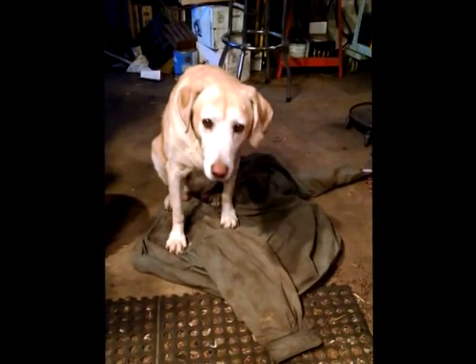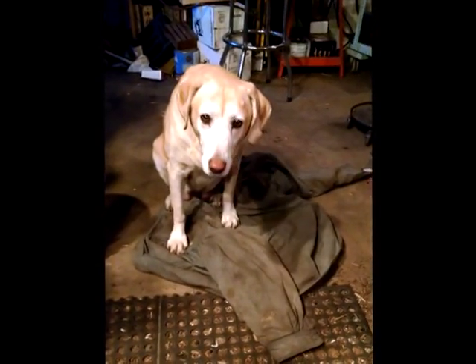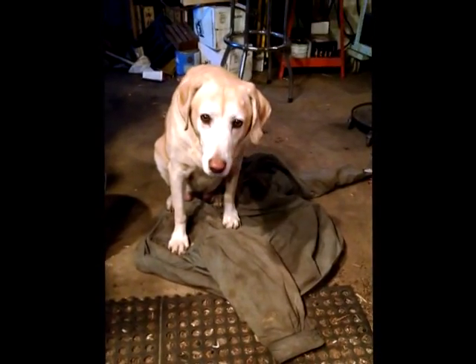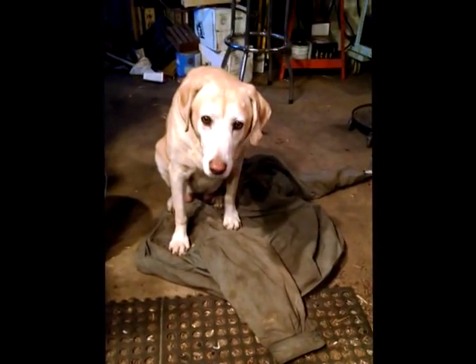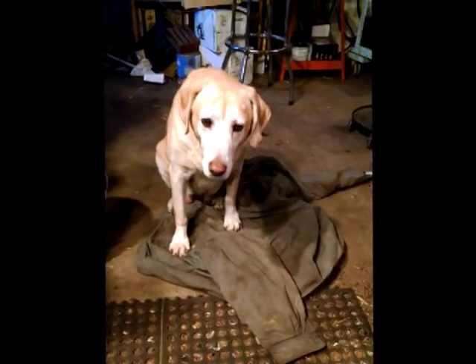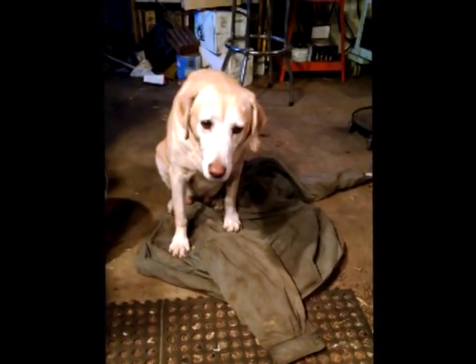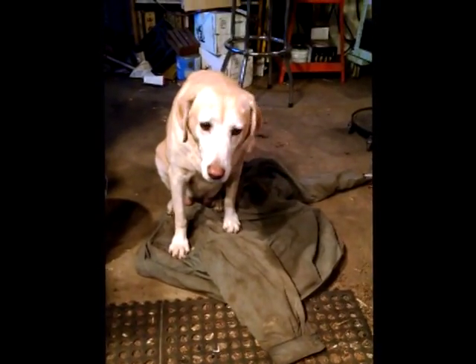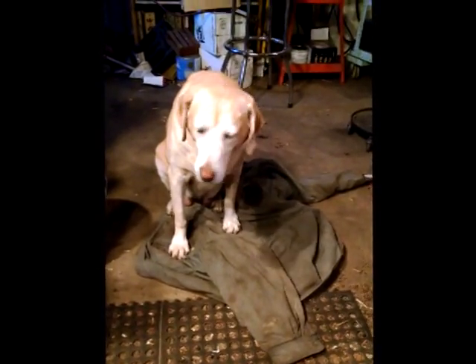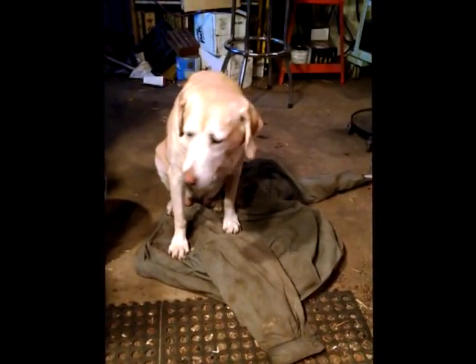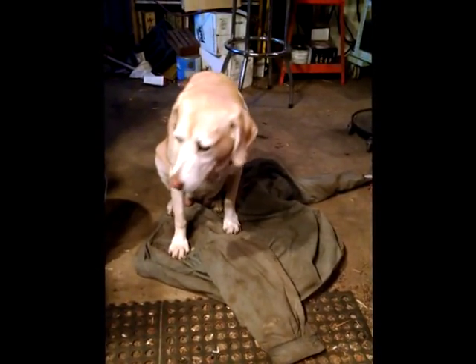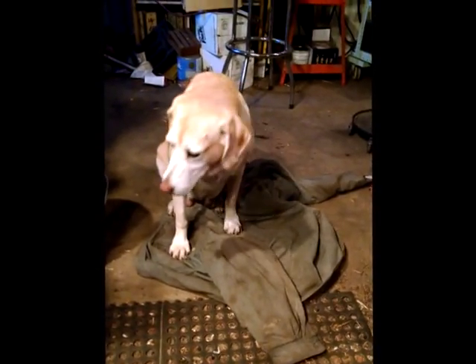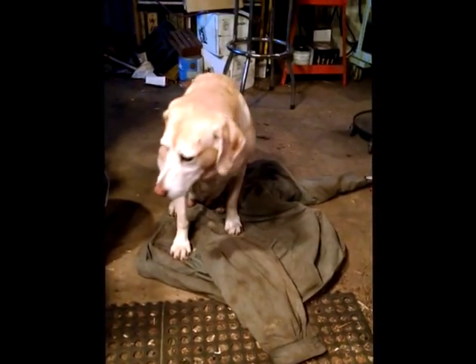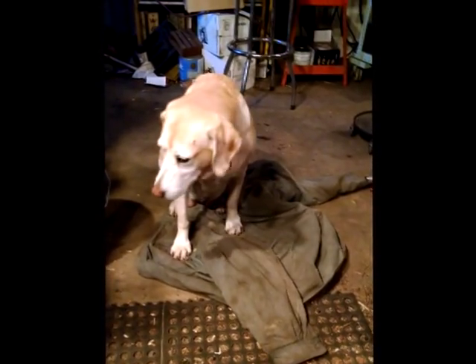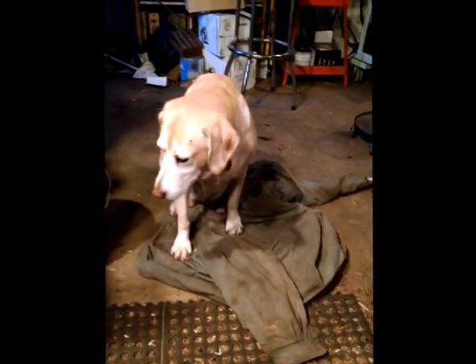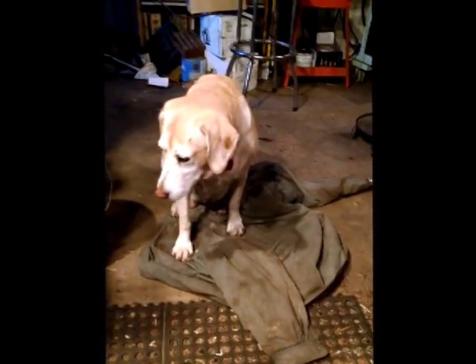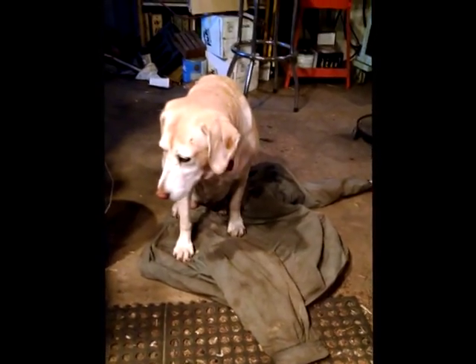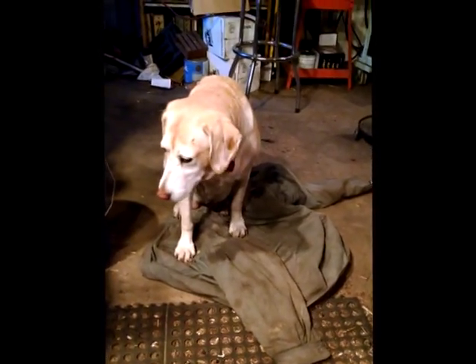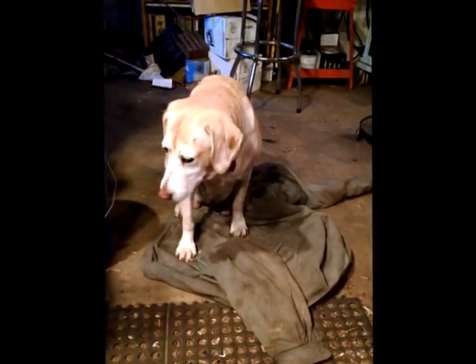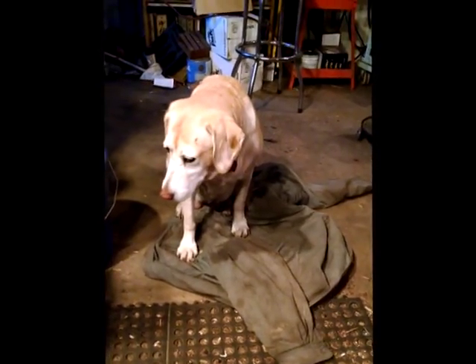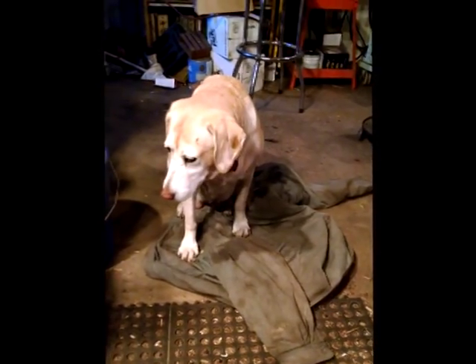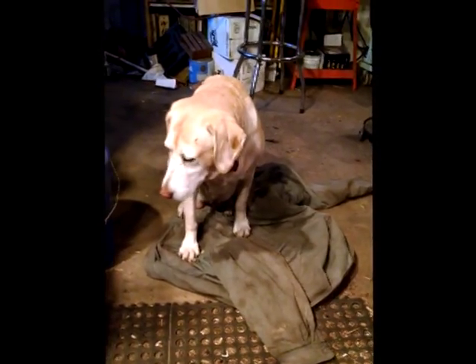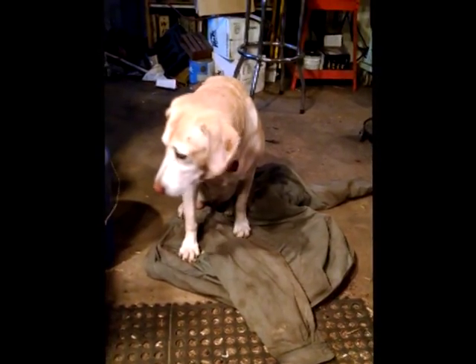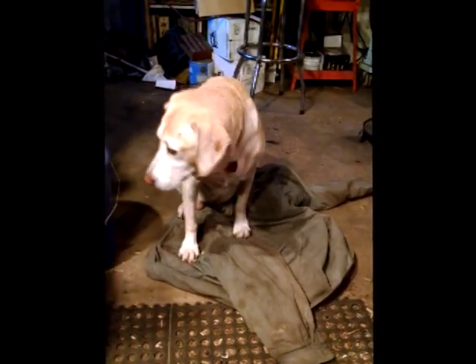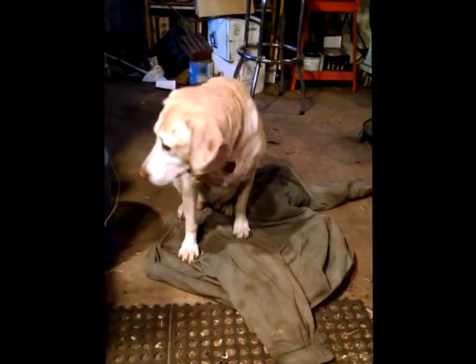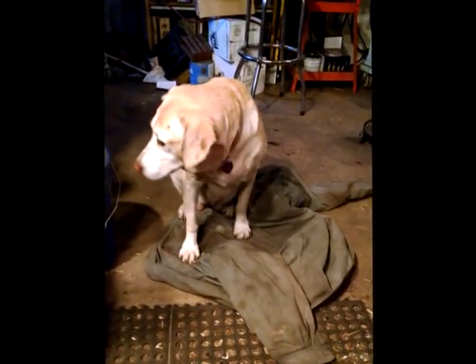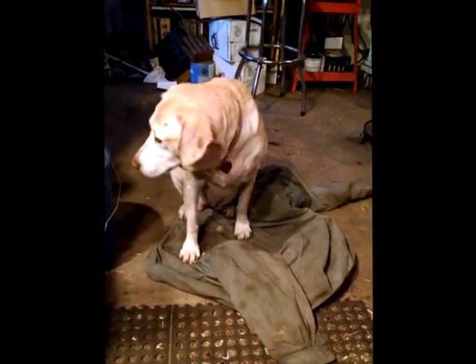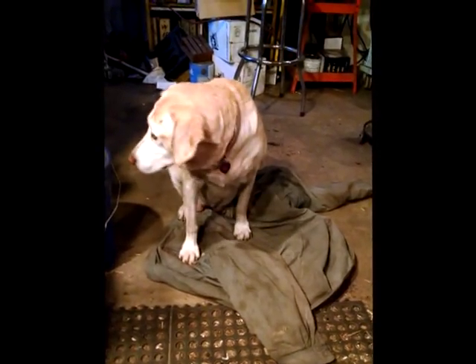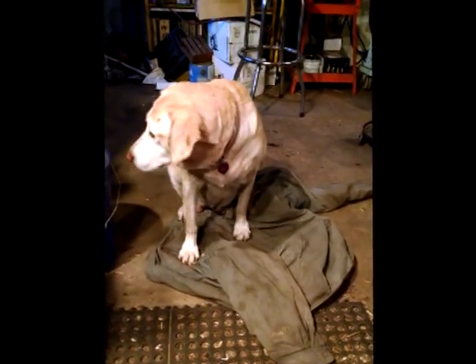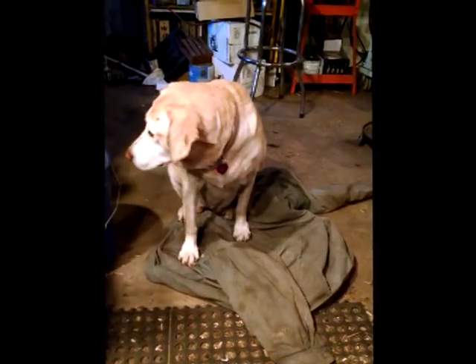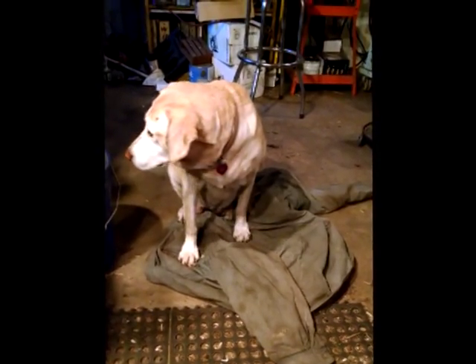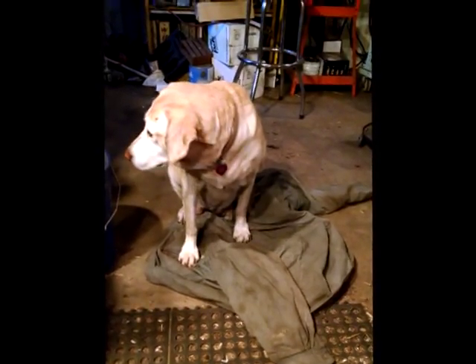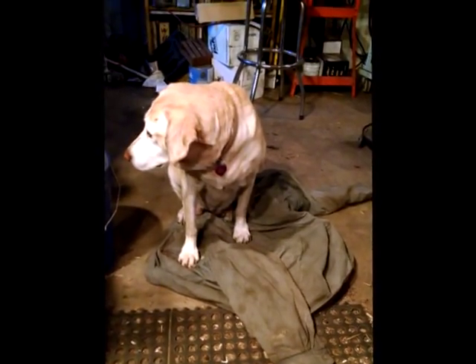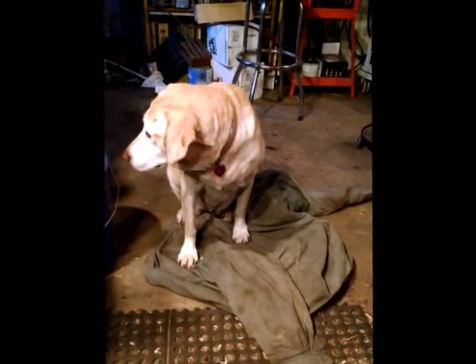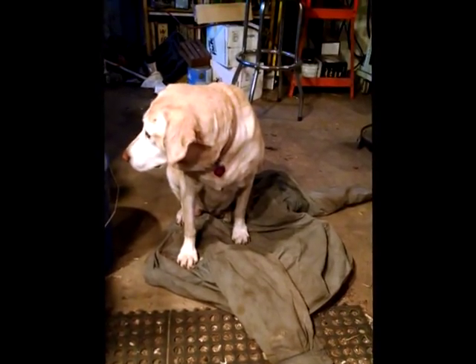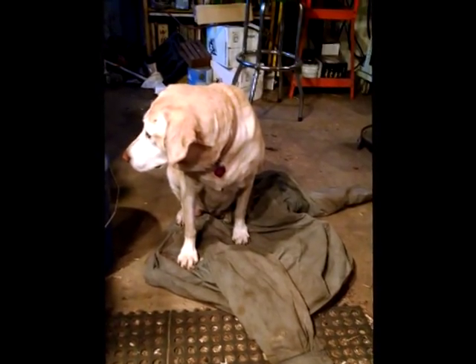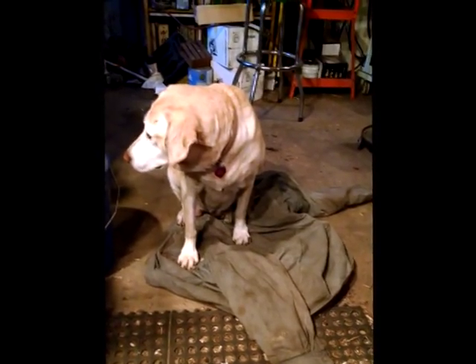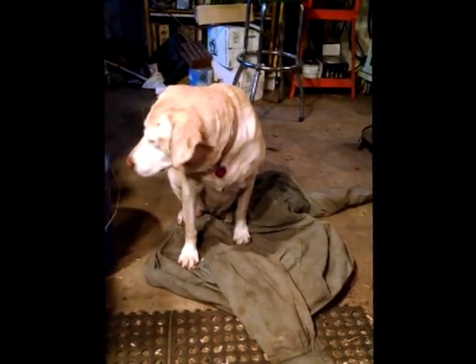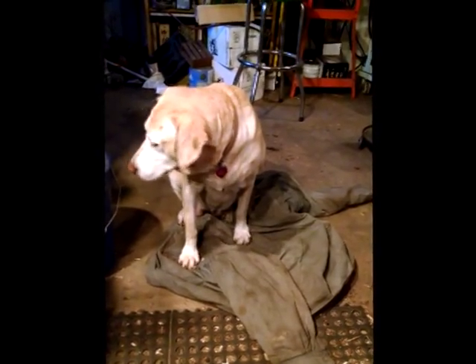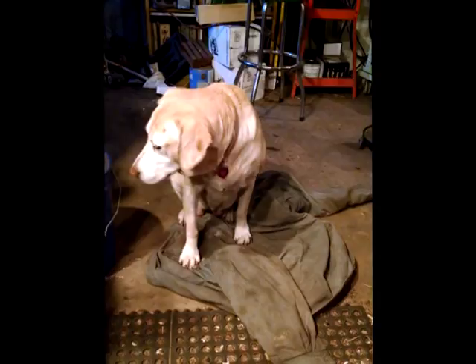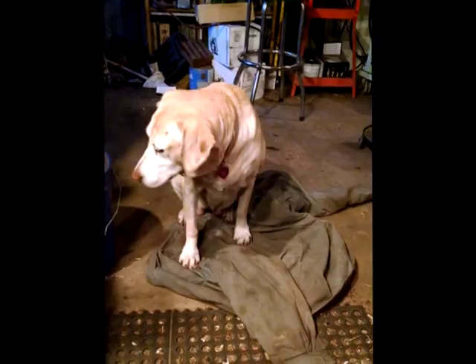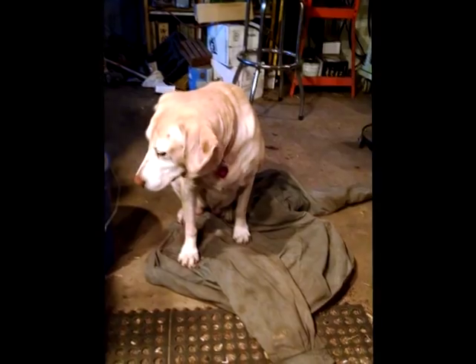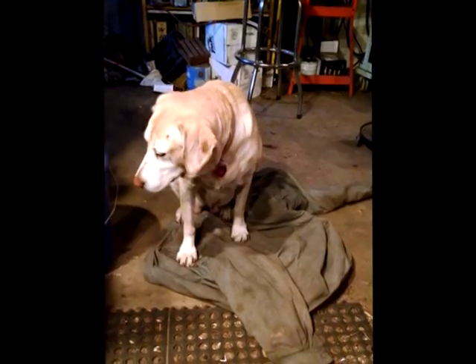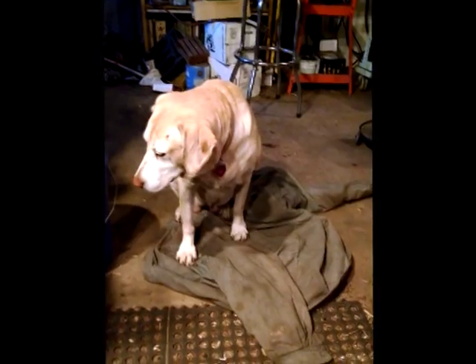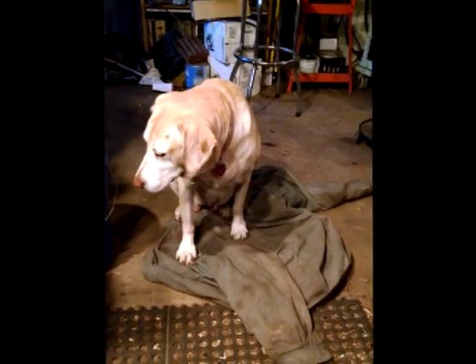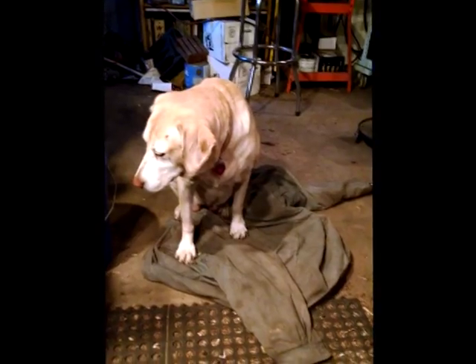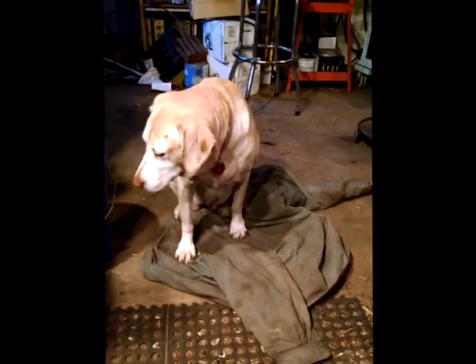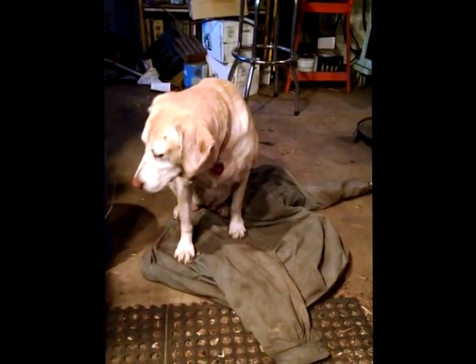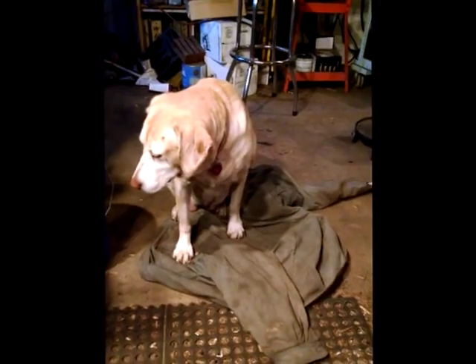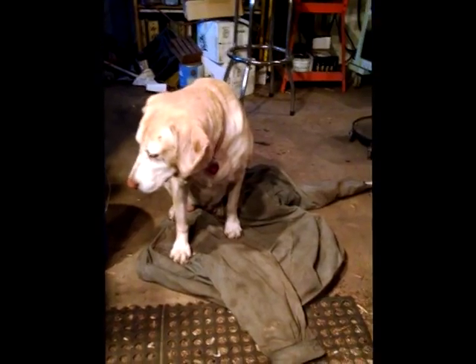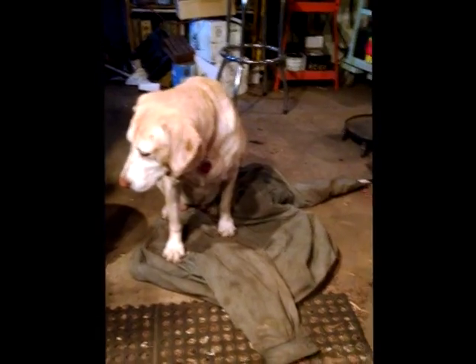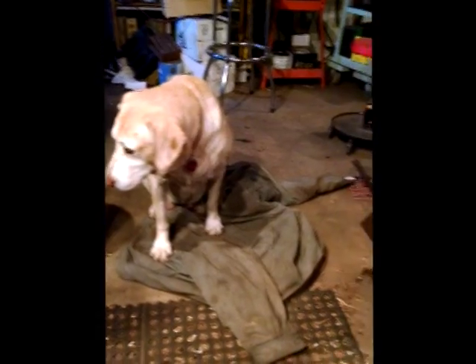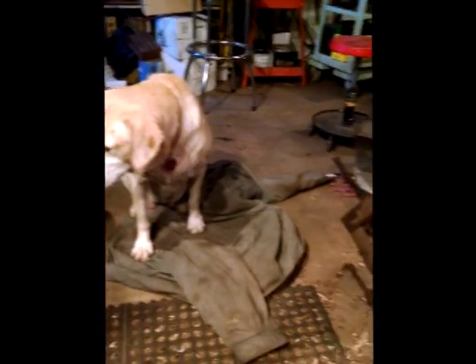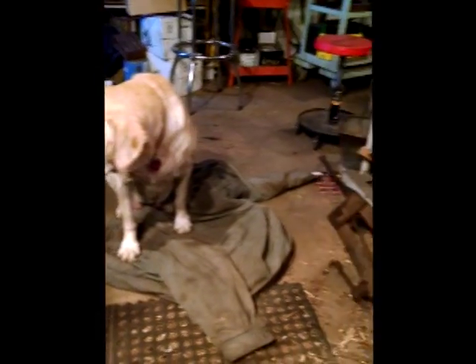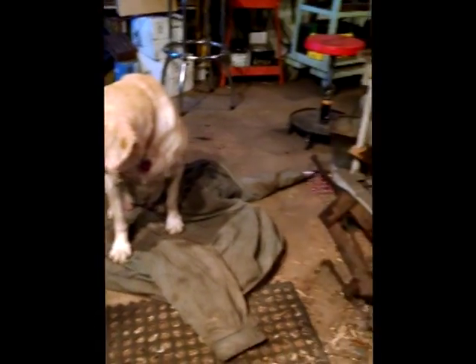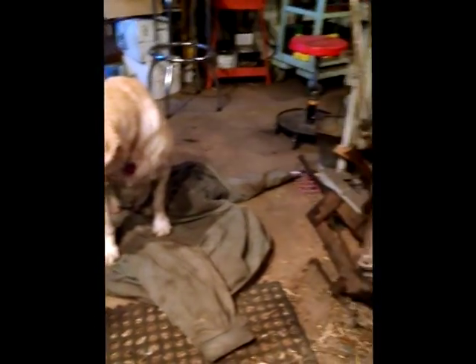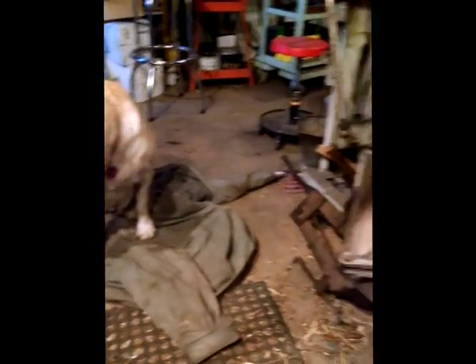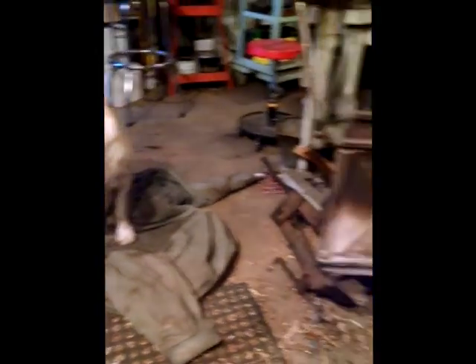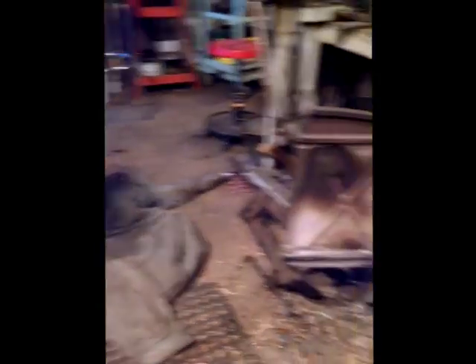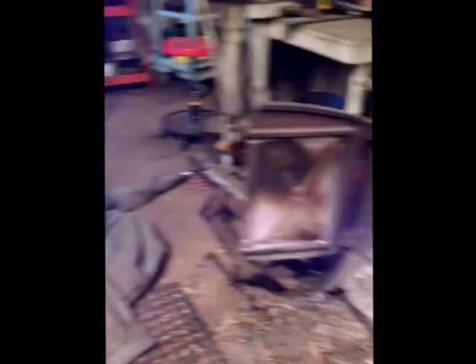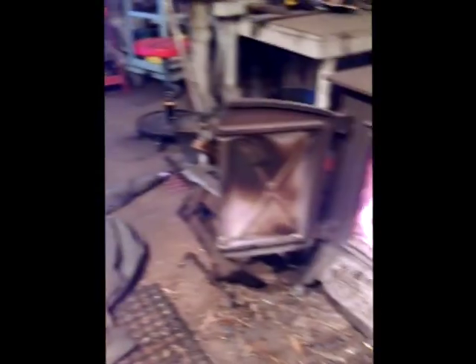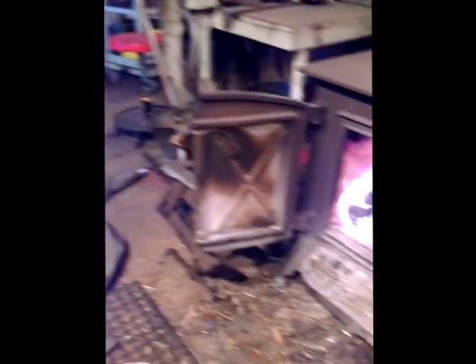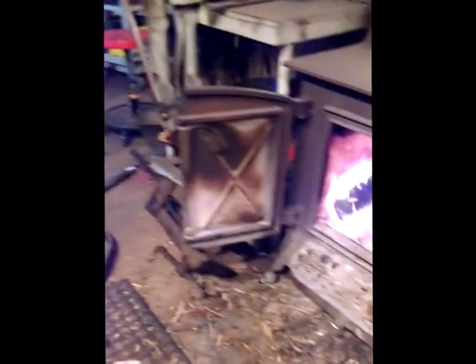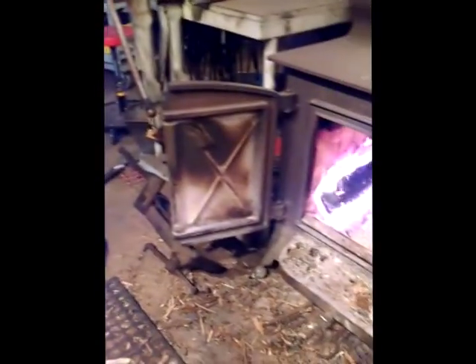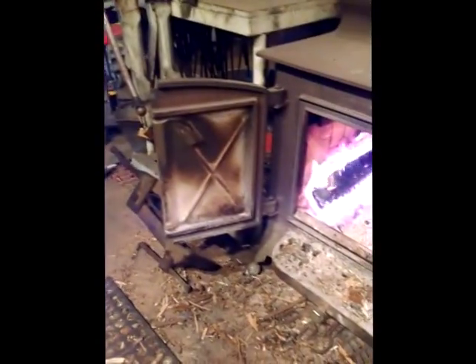And here we have Ginger — she is in charge of quality control for the shop. And of course Owen is smart enough to stay next to the fire.